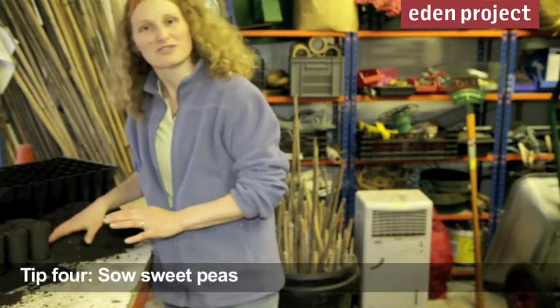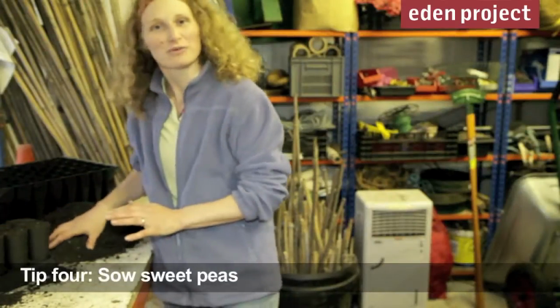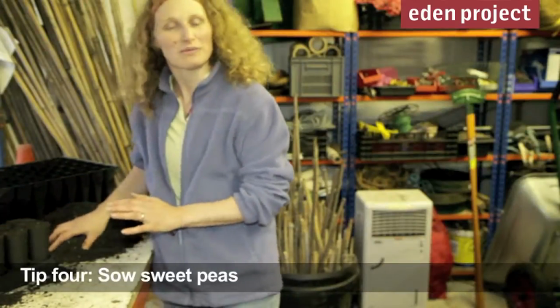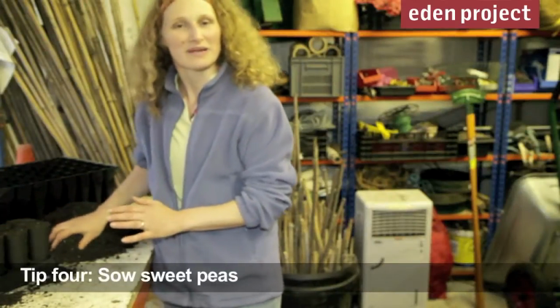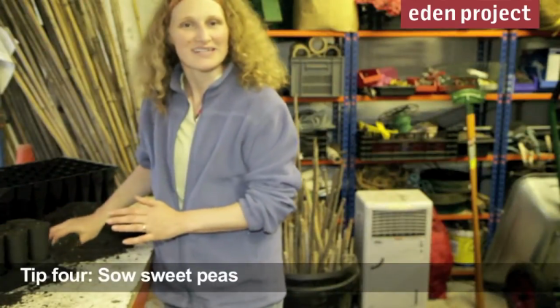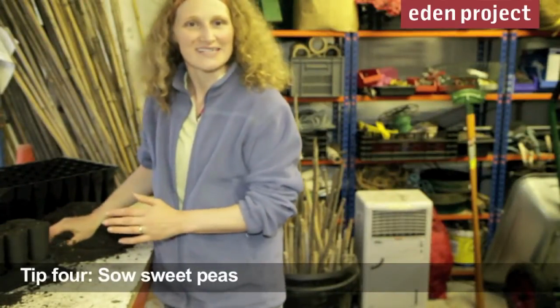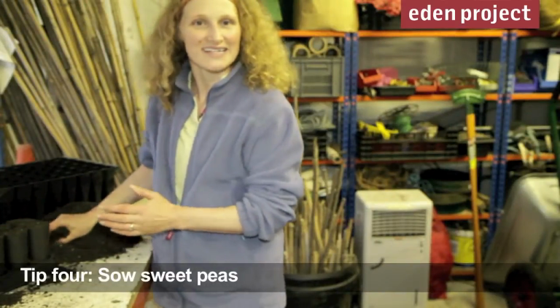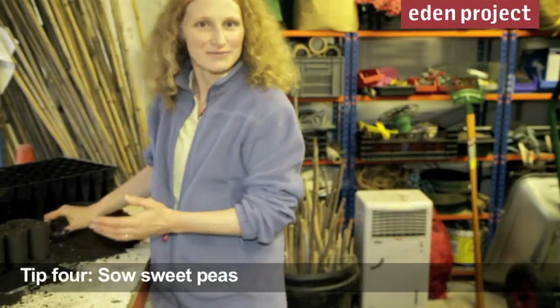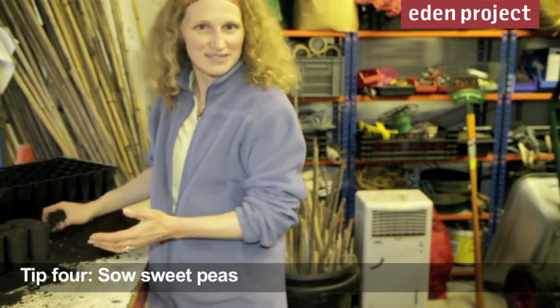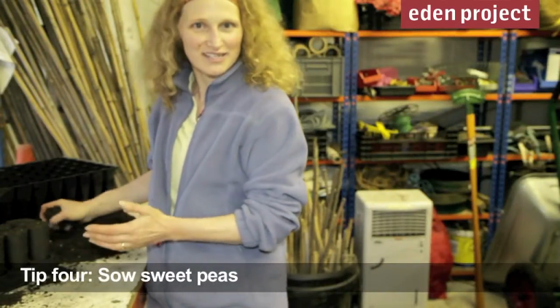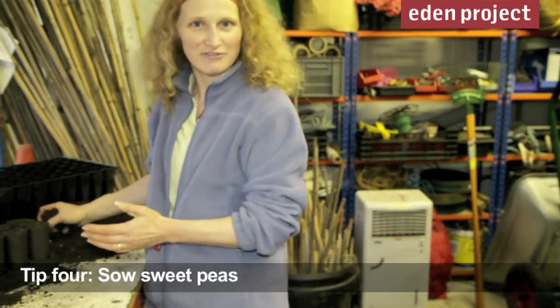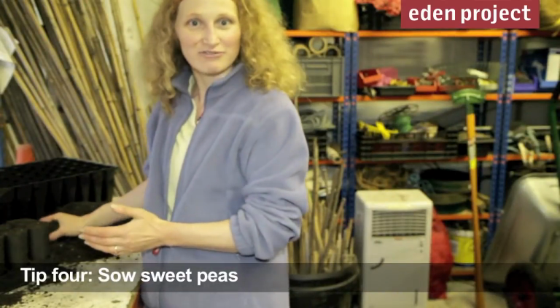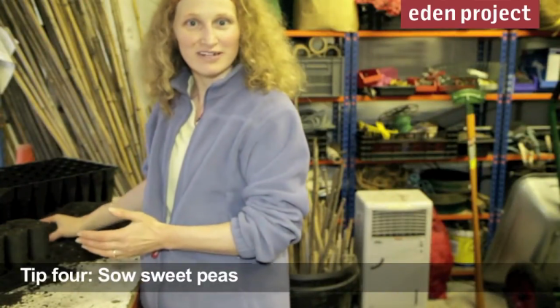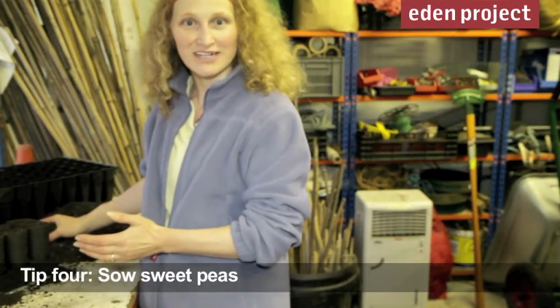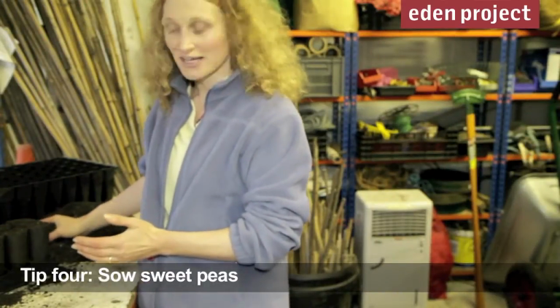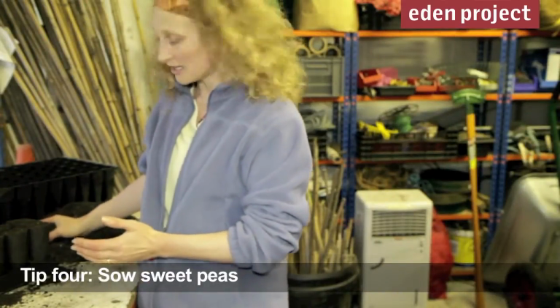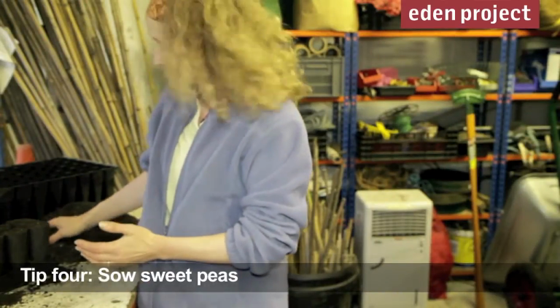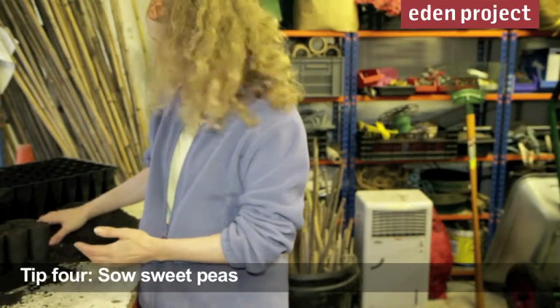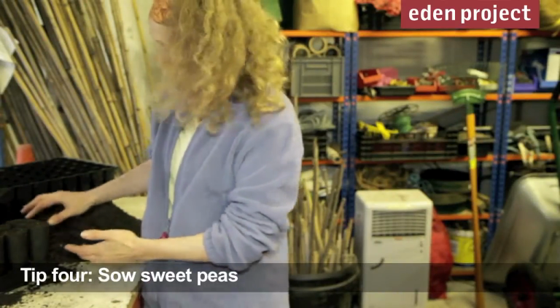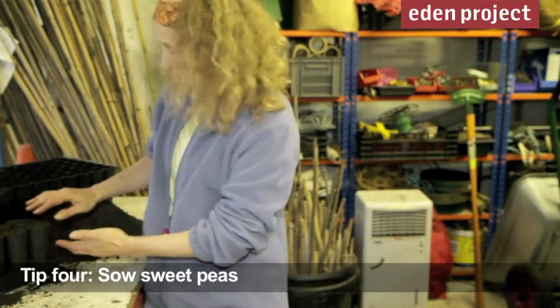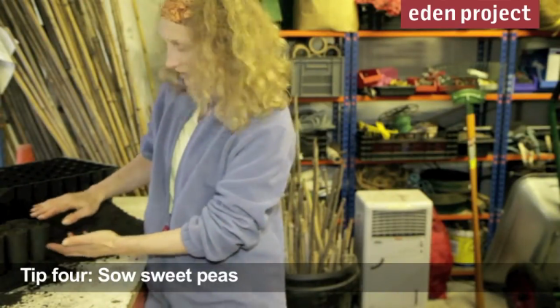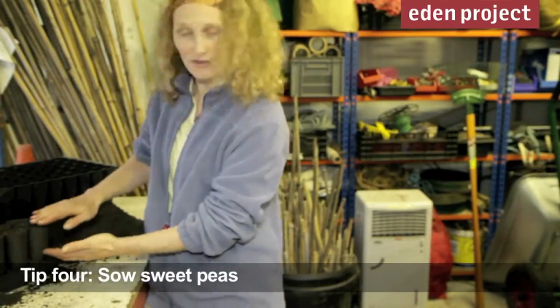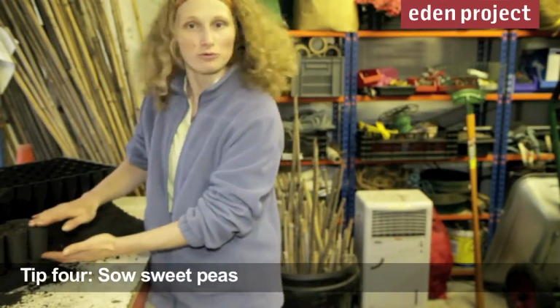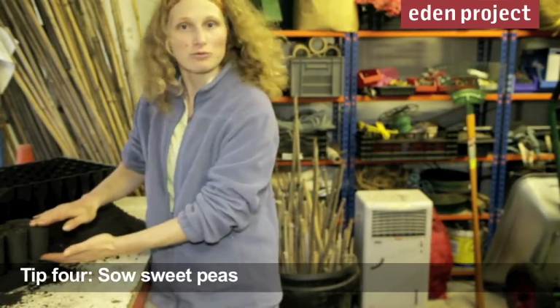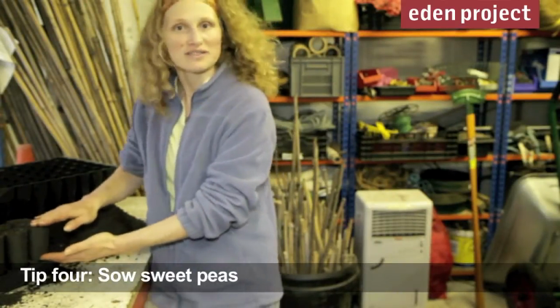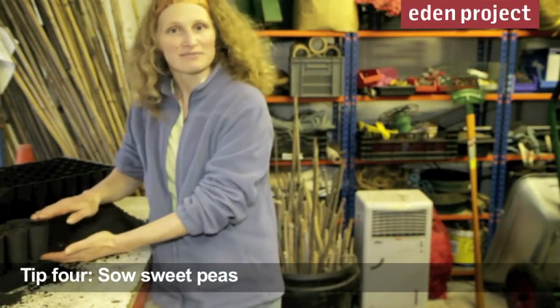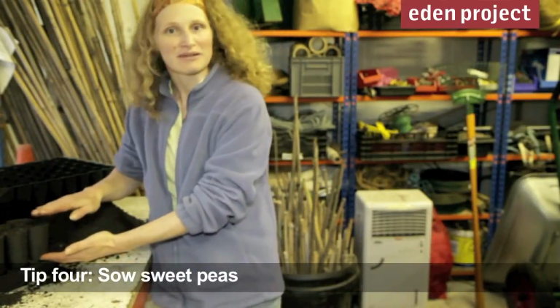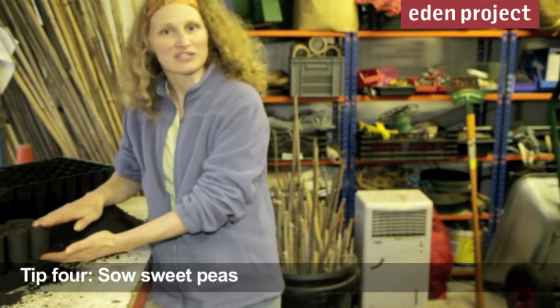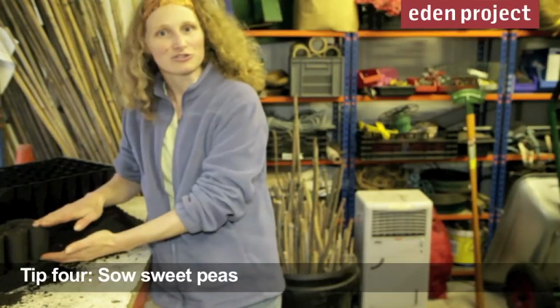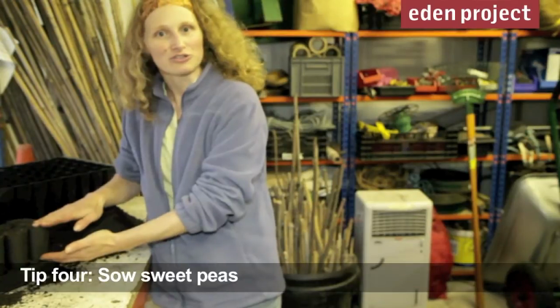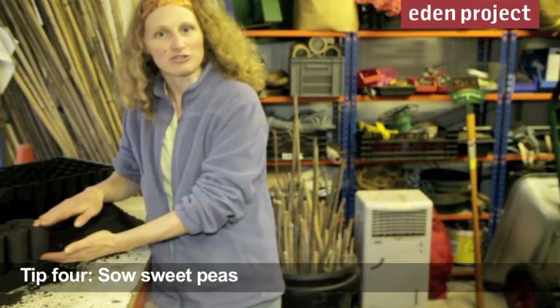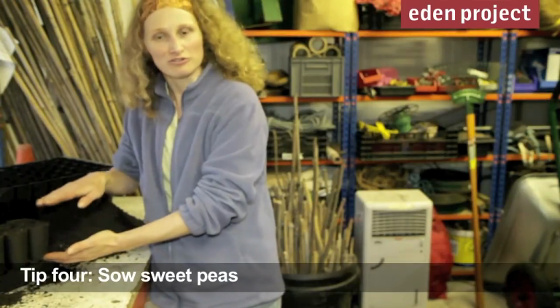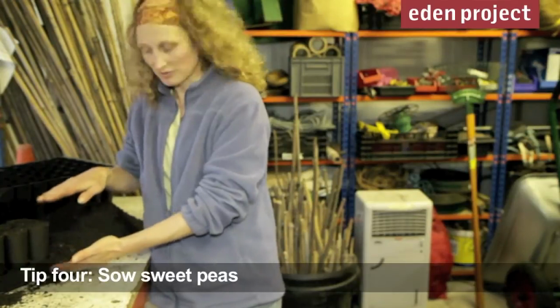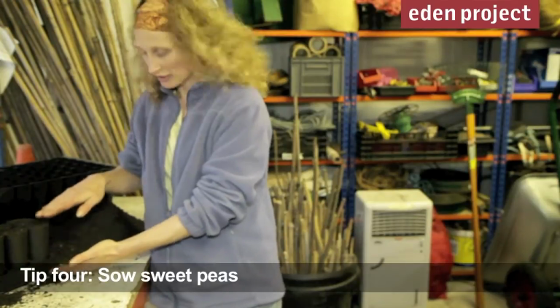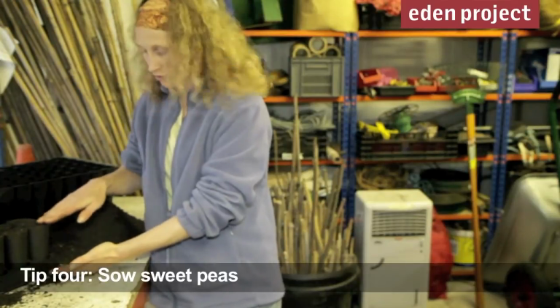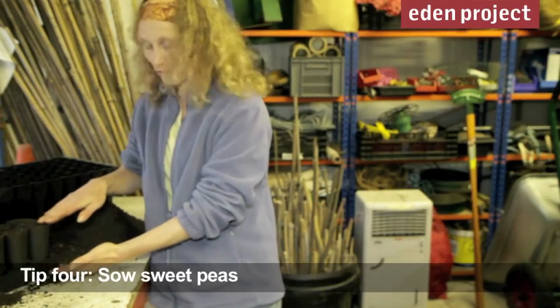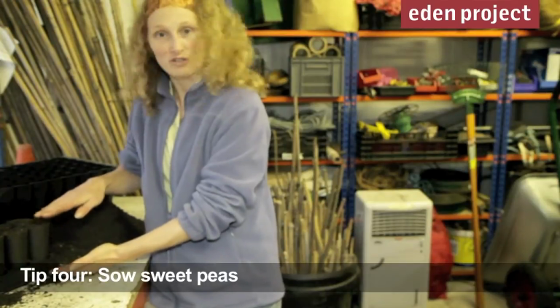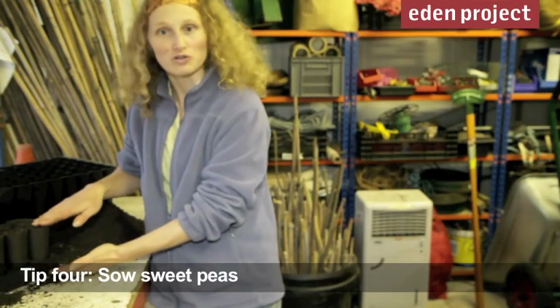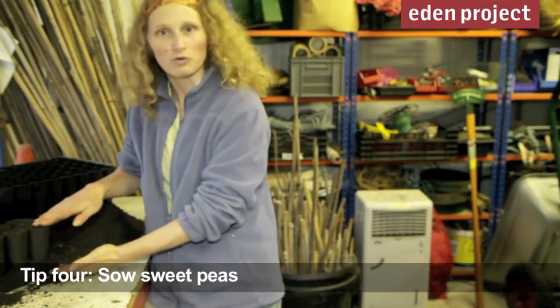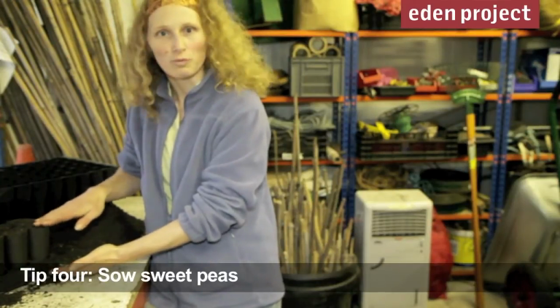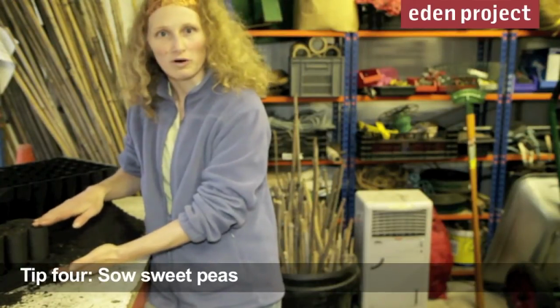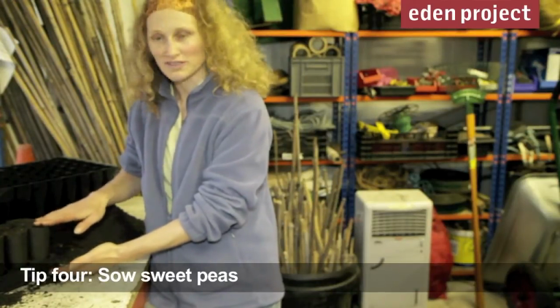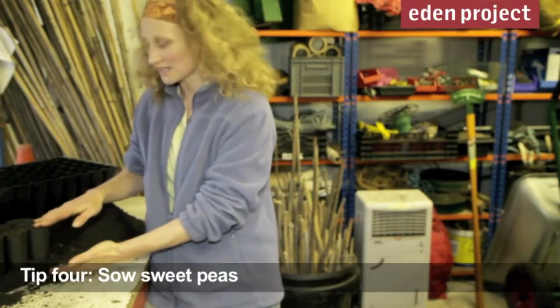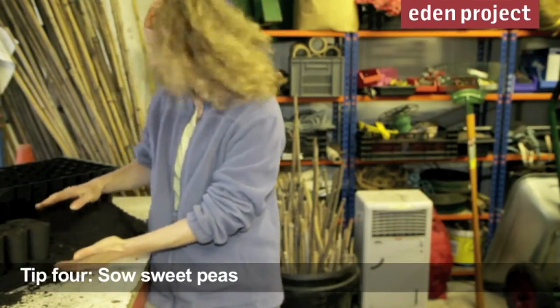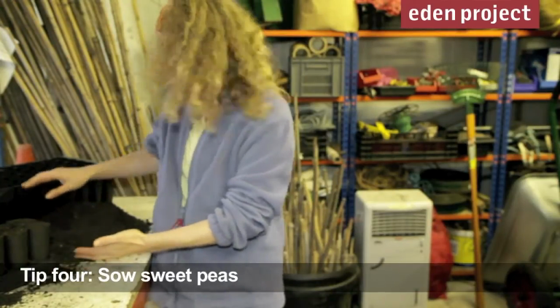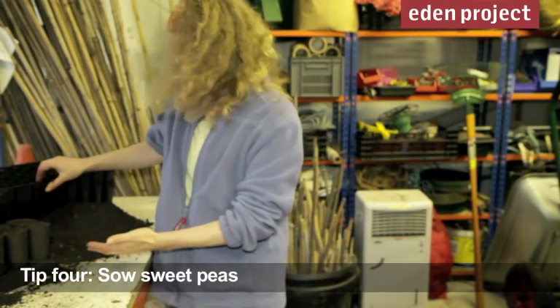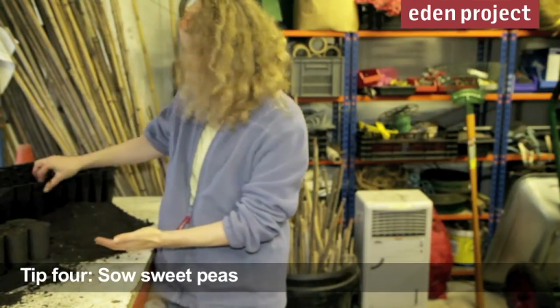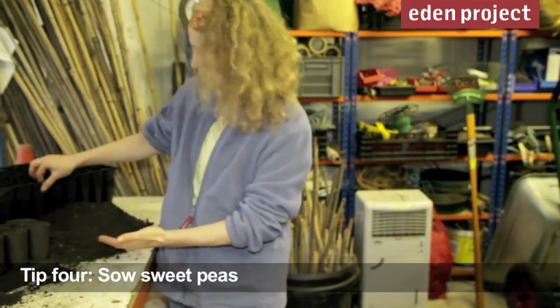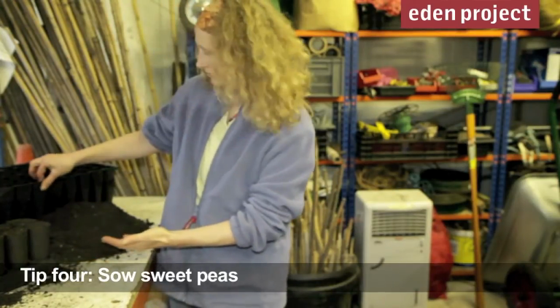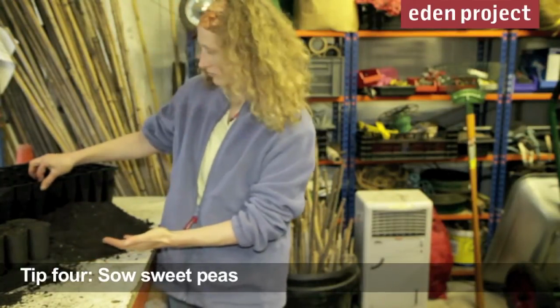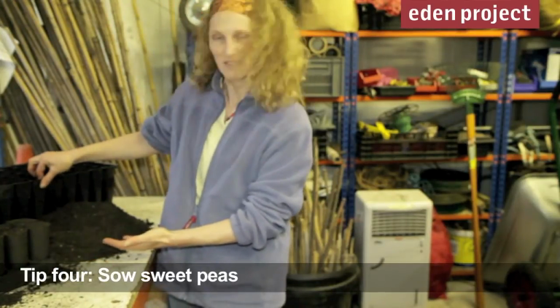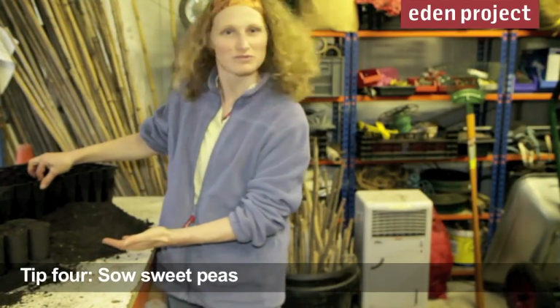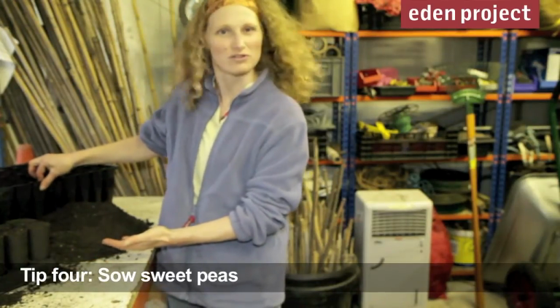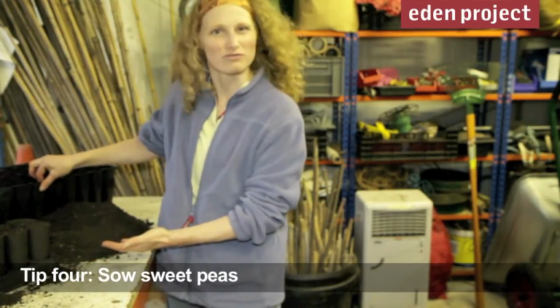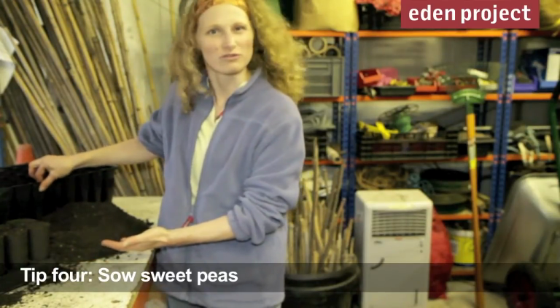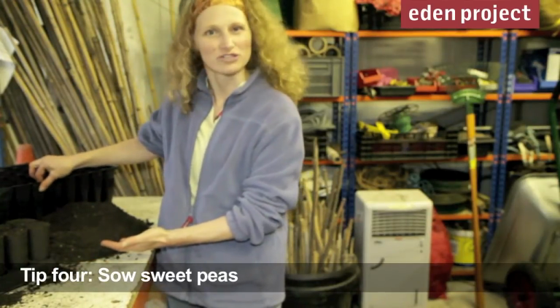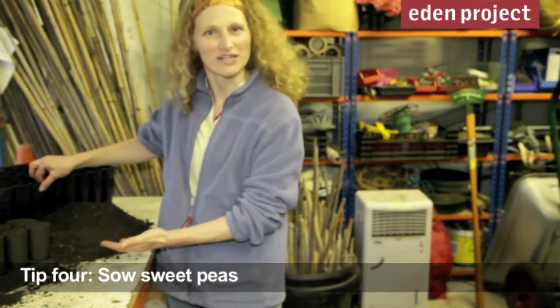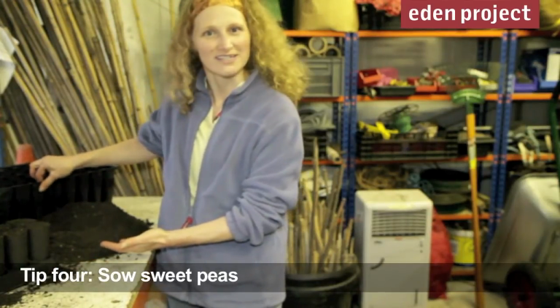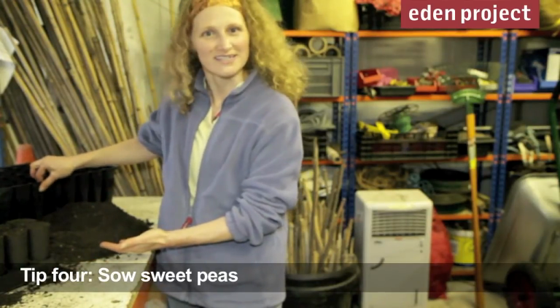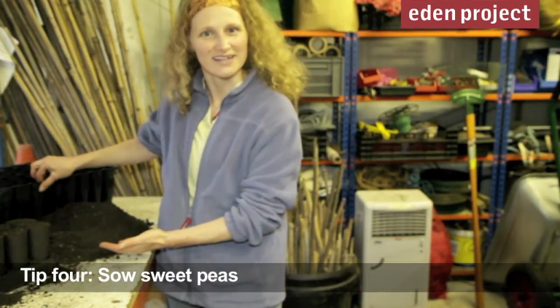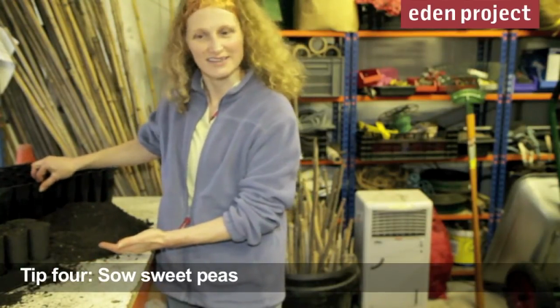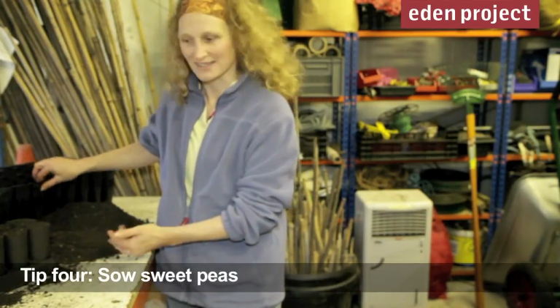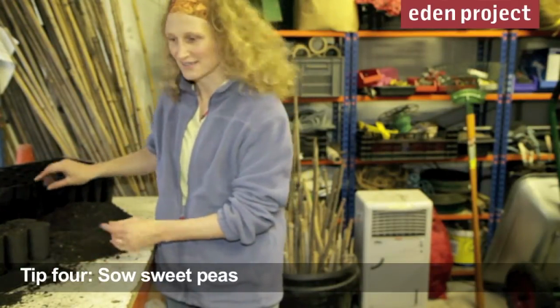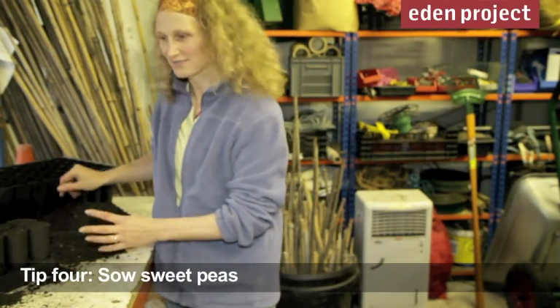Sweet peas like to be sown really early, and always make sure you use really long tall pots like these, or some sort of root trainers like this.